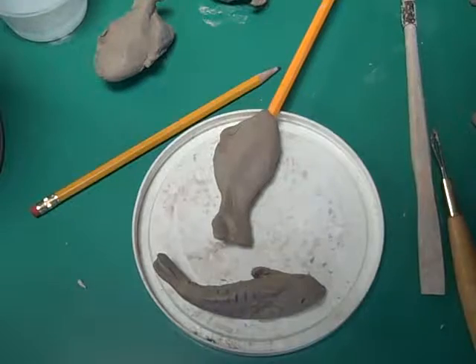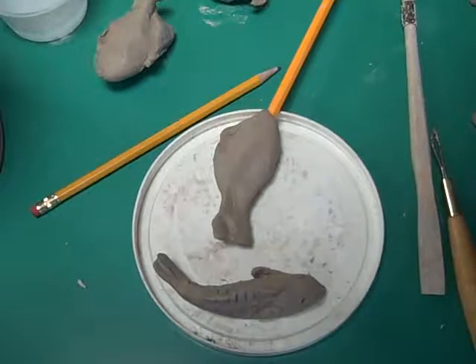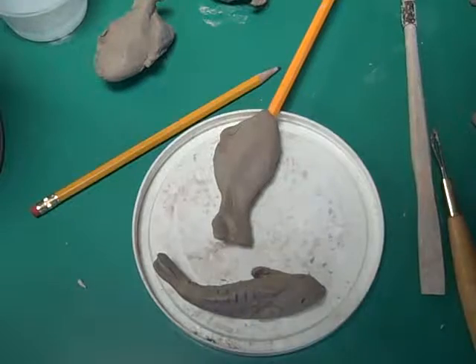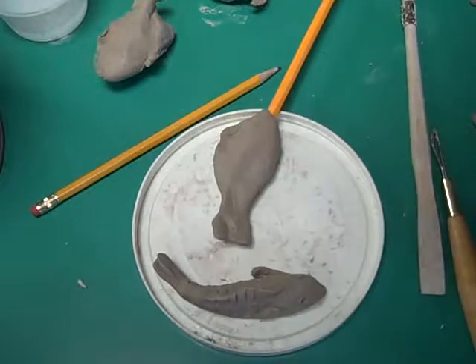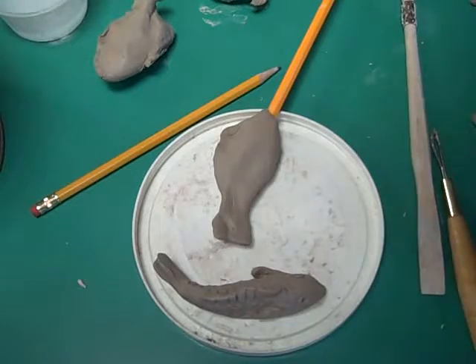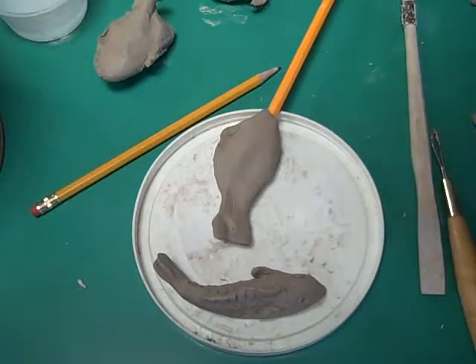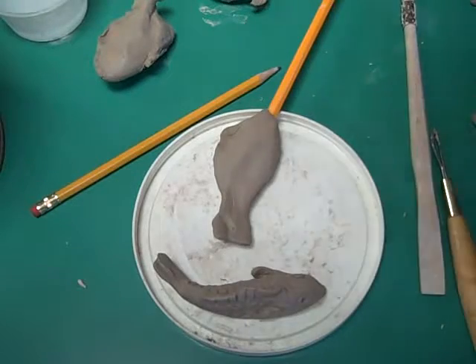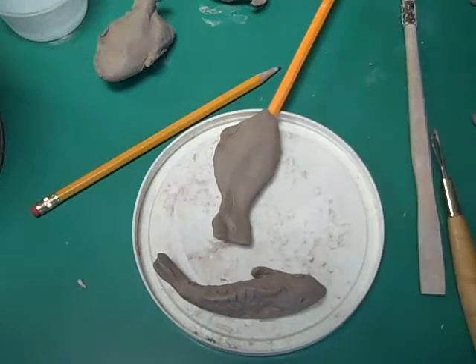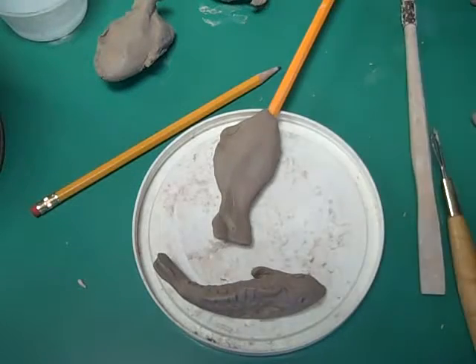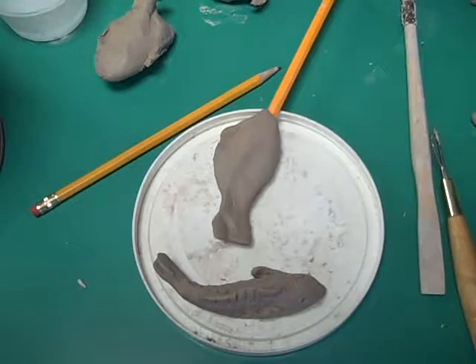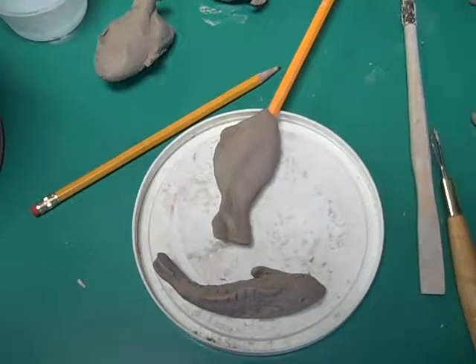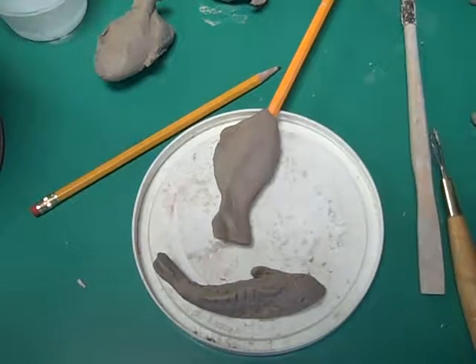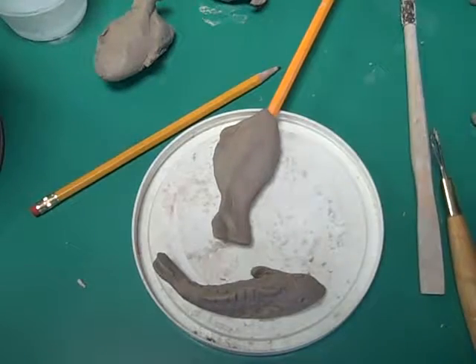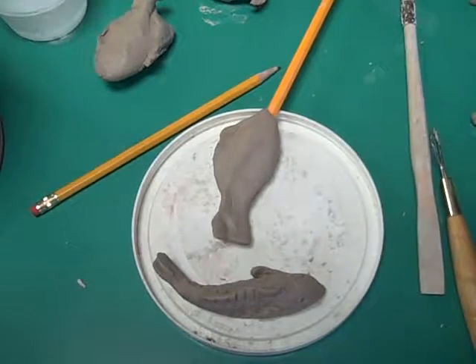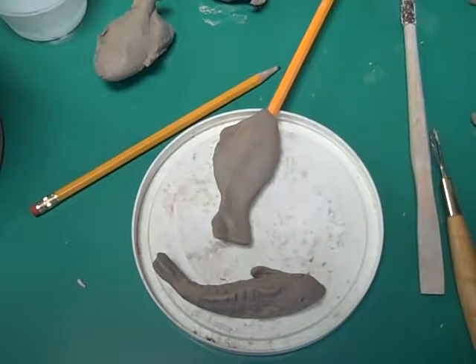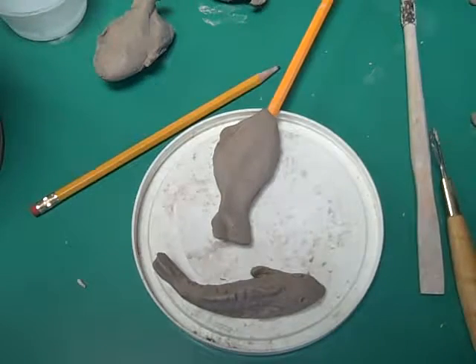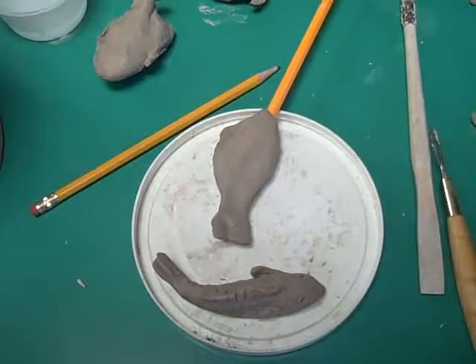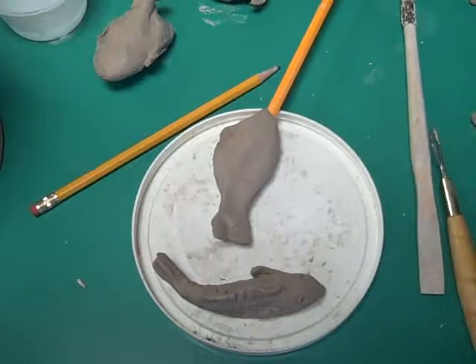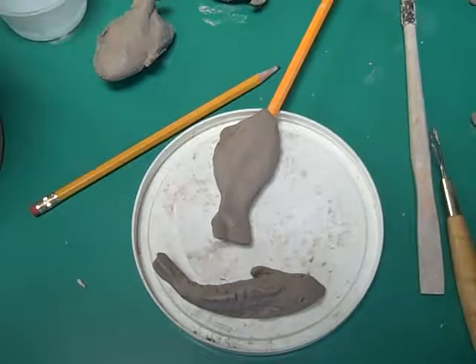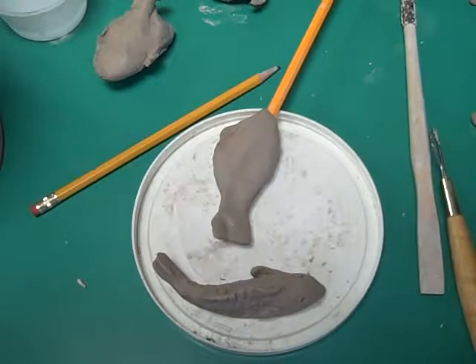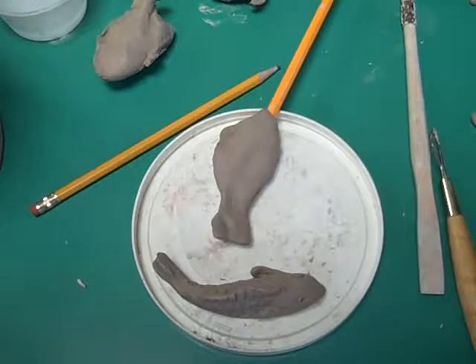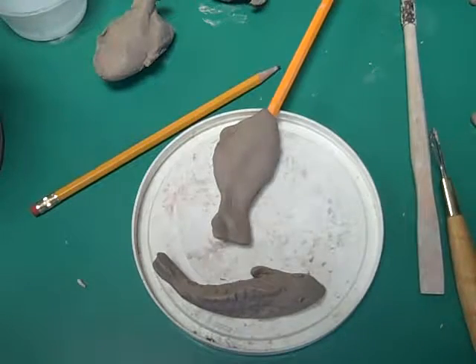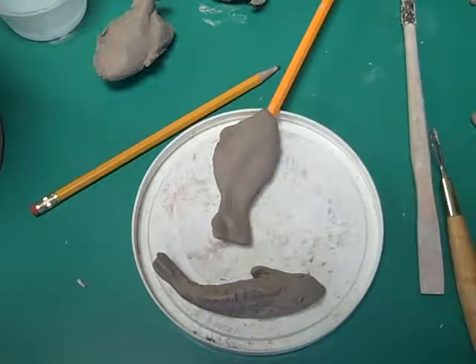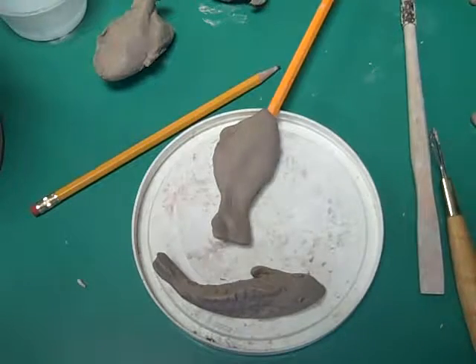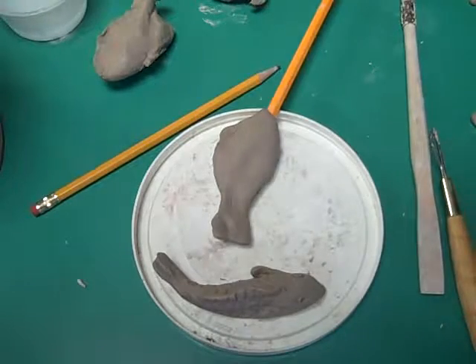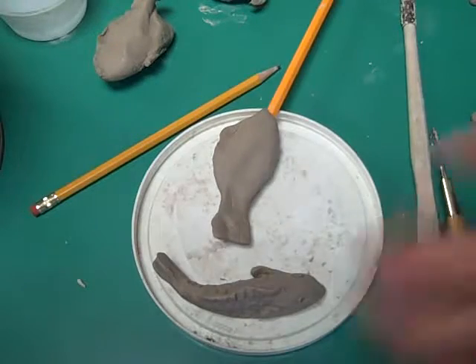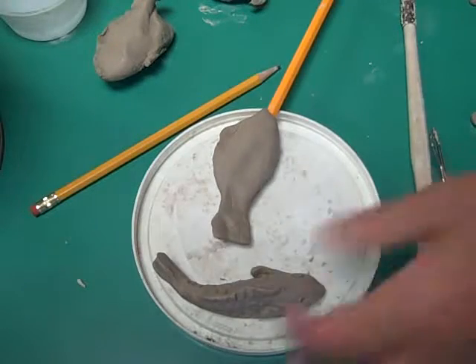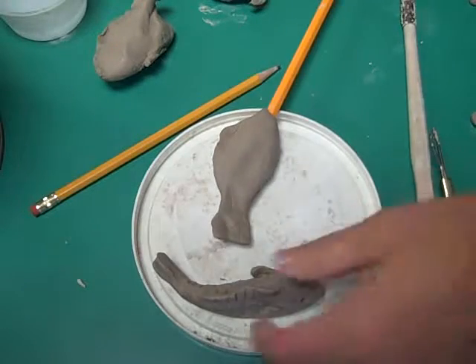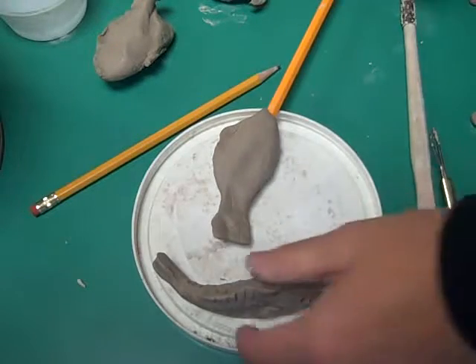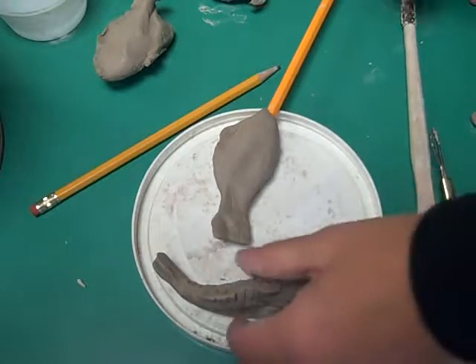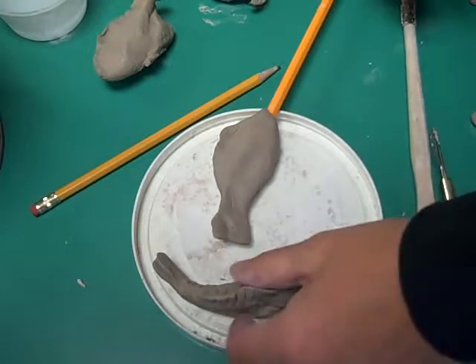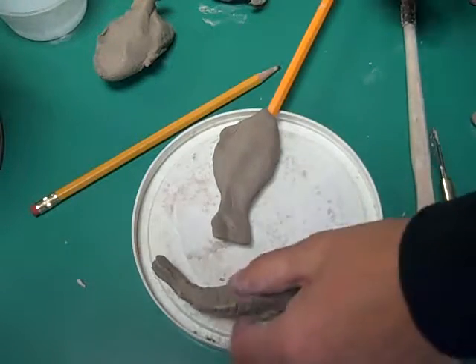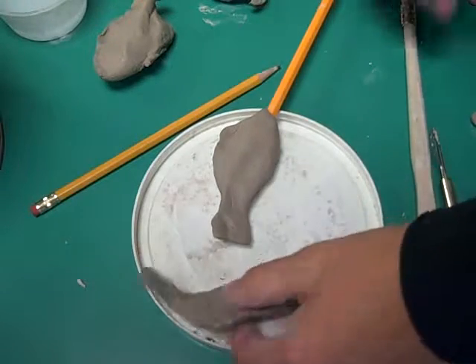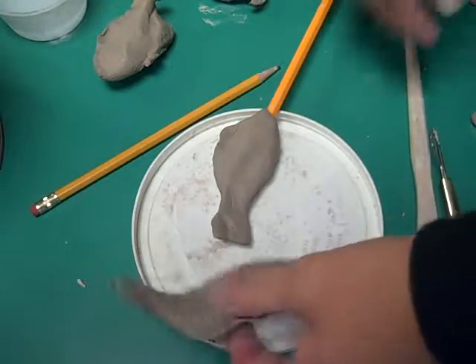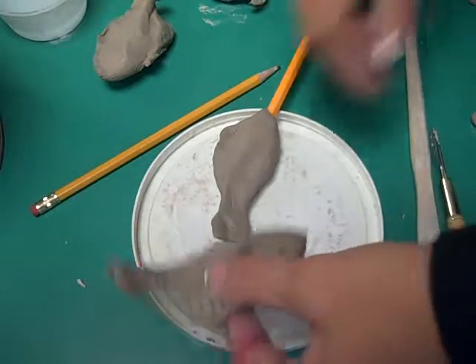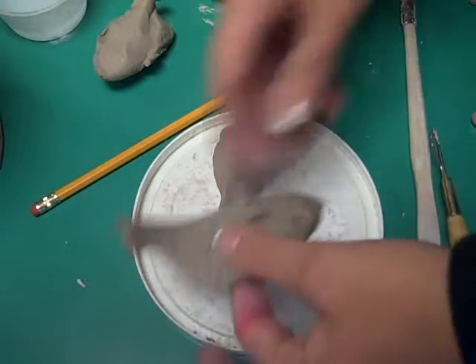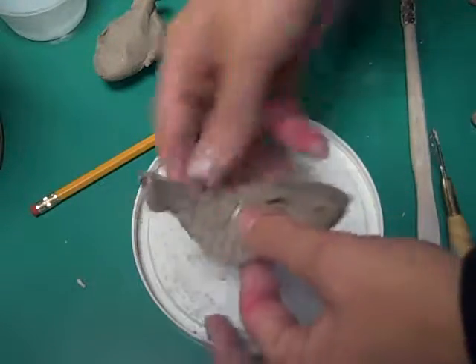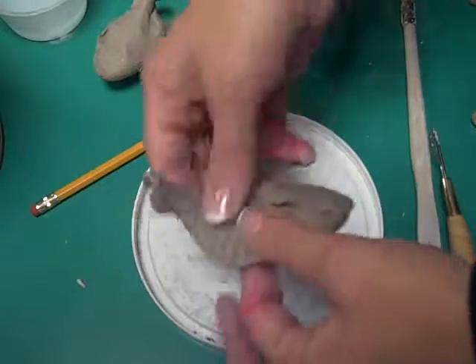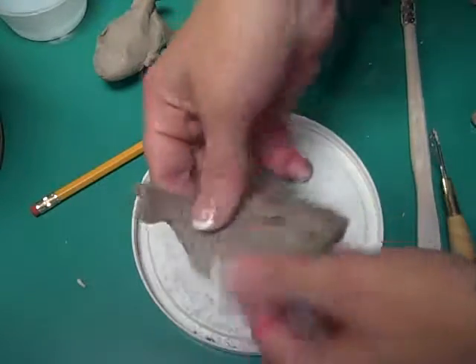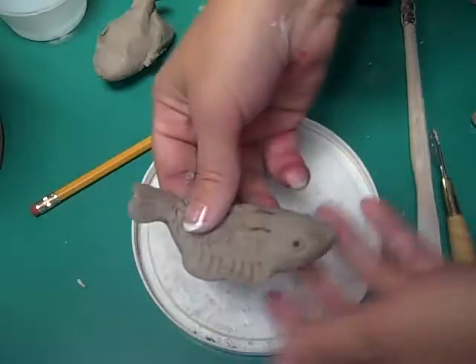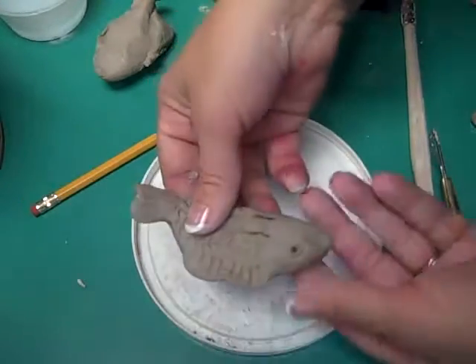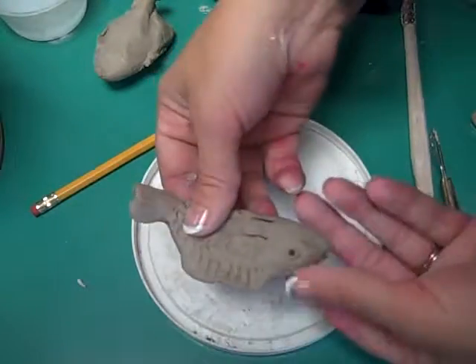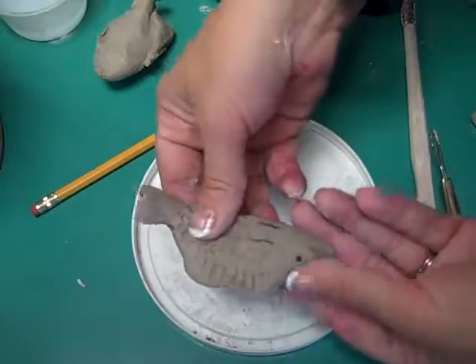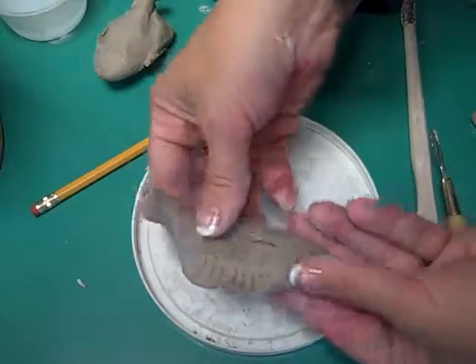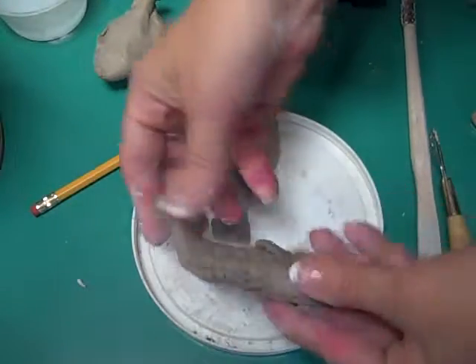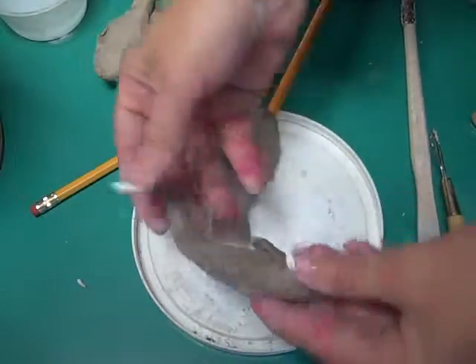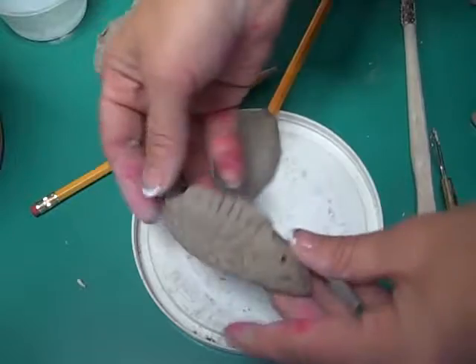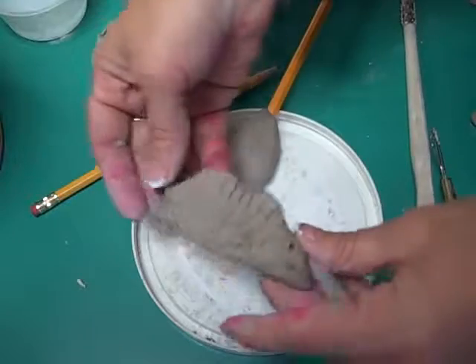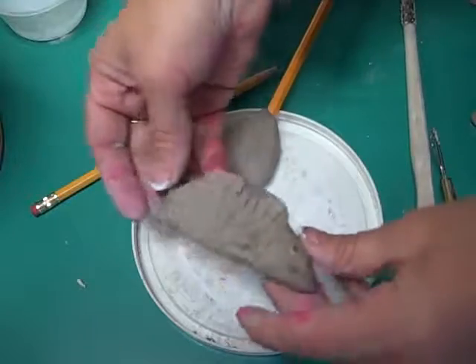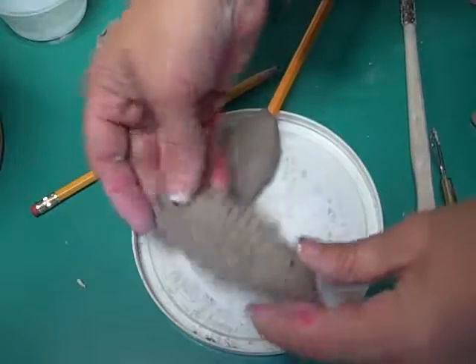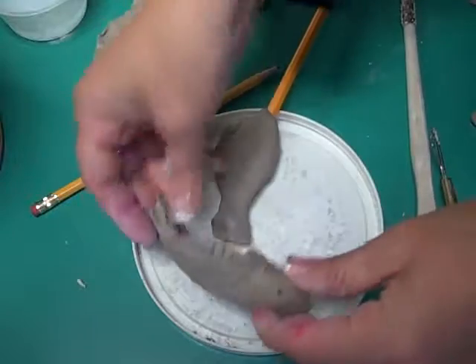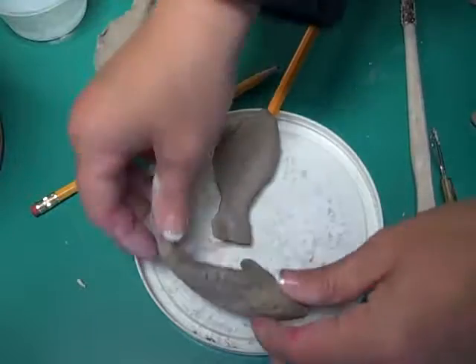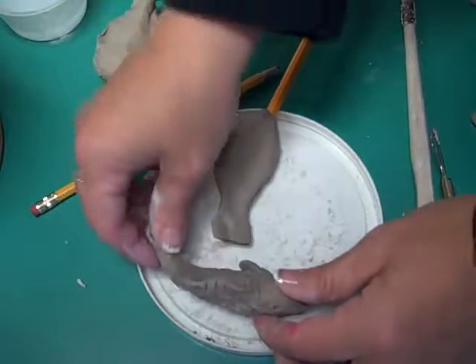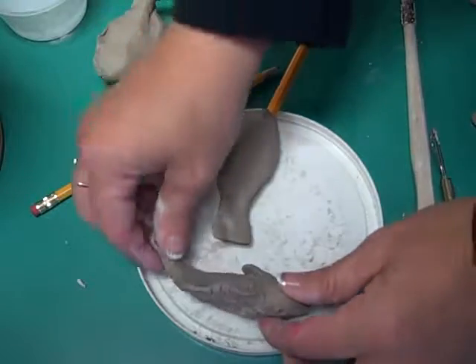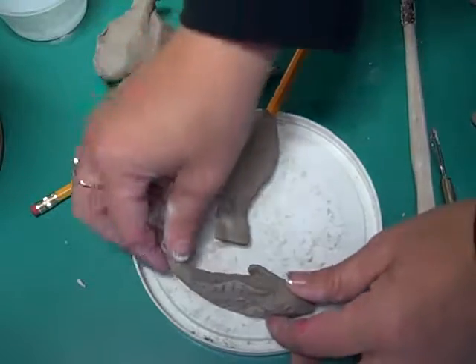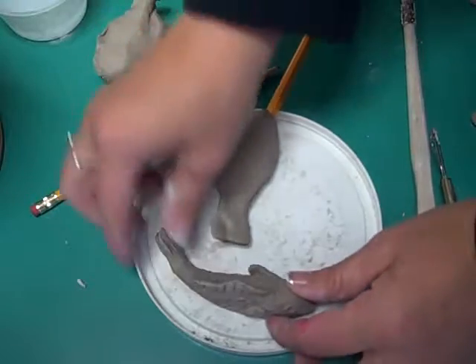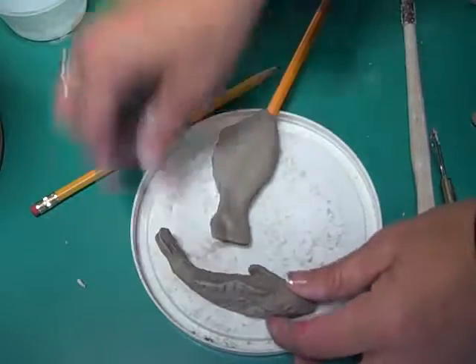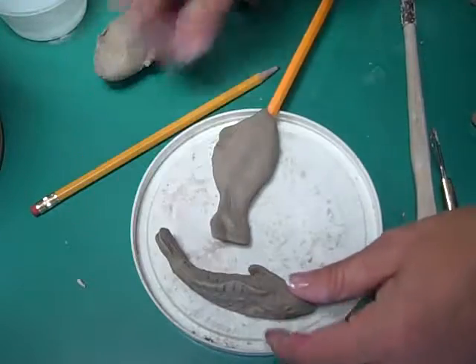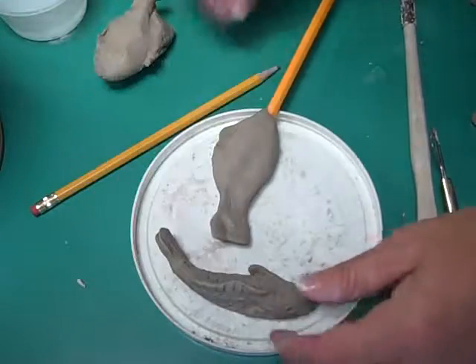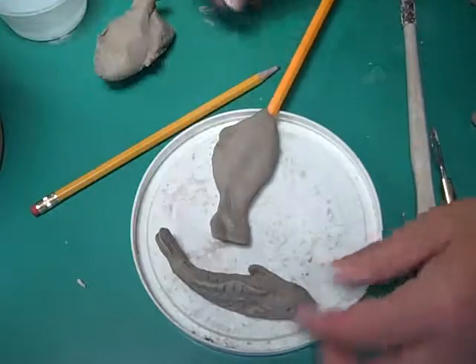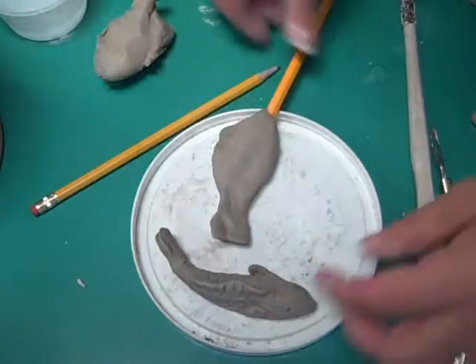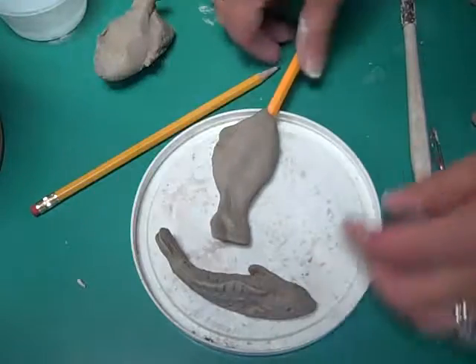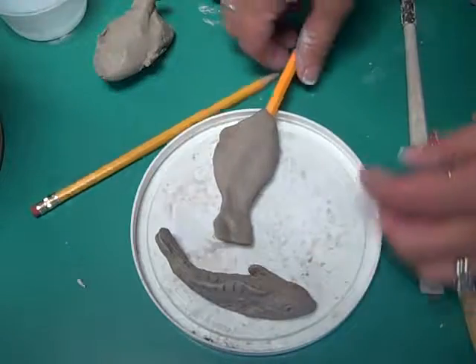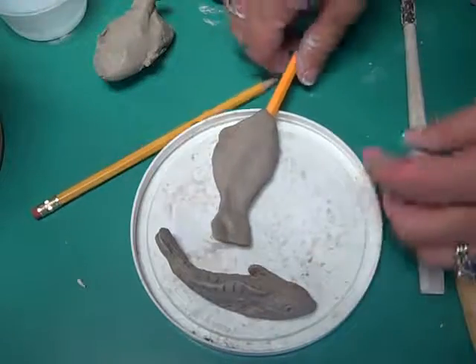Today we are going to do our koi fish. I have an example that I've already done here with a small amount of clay.